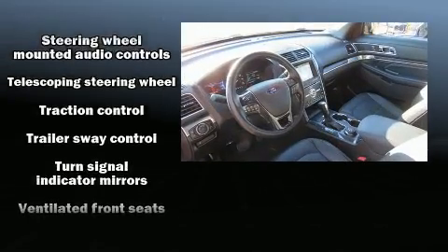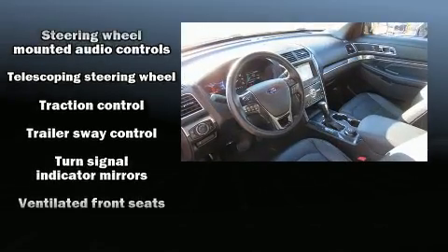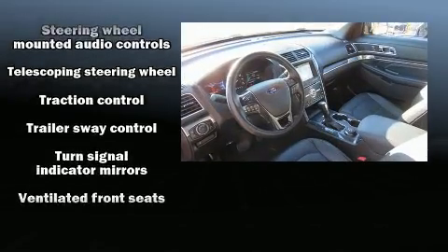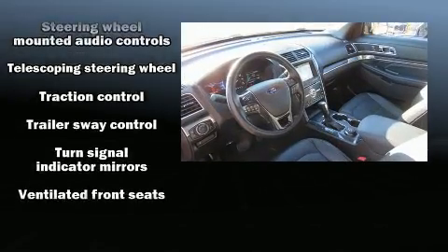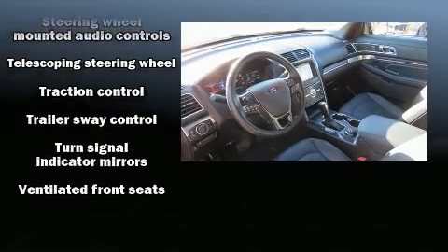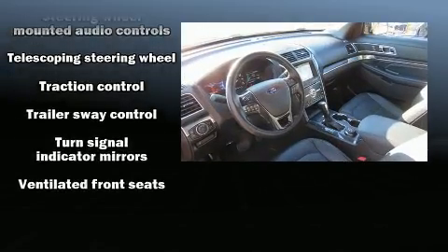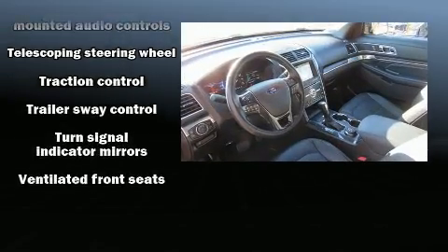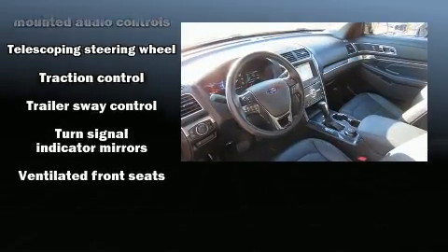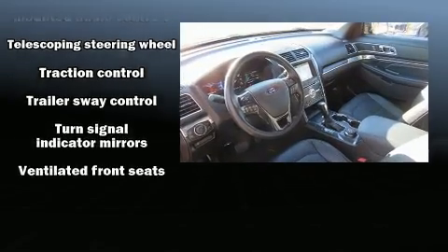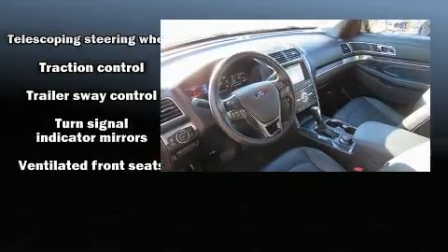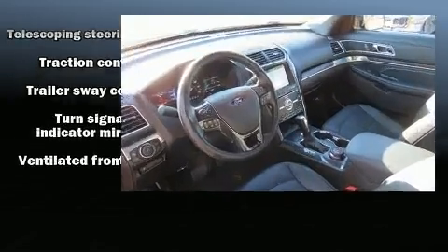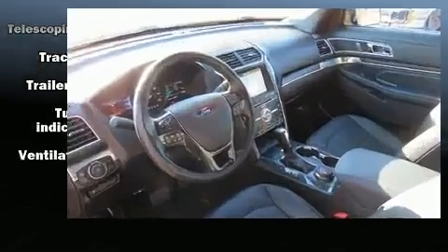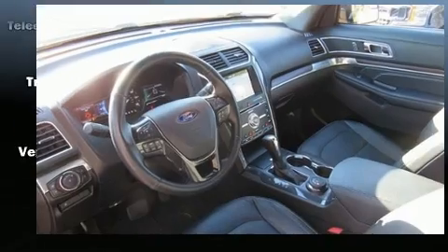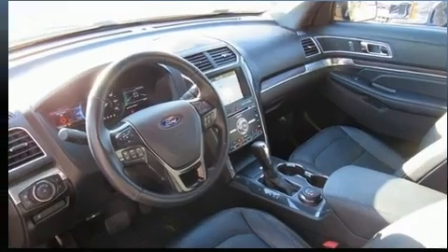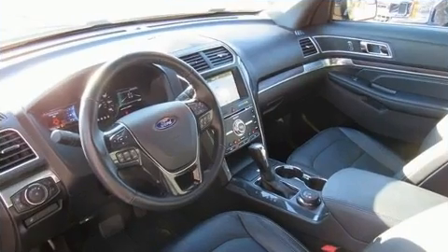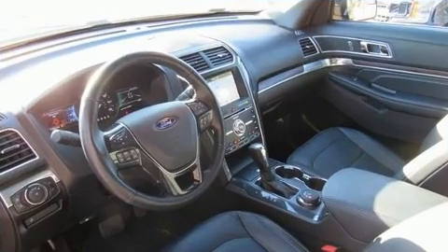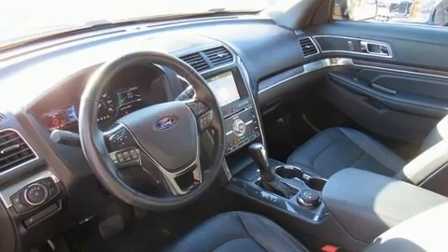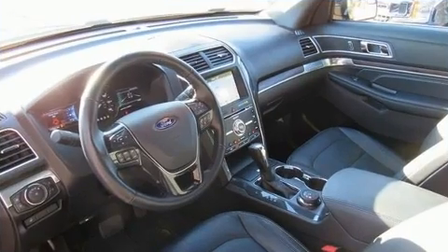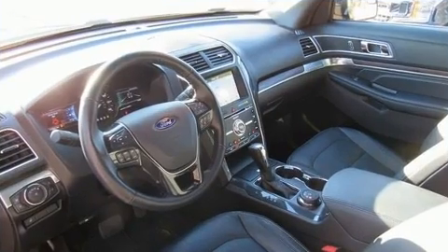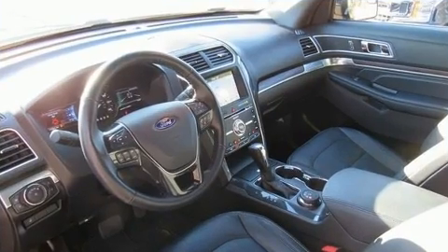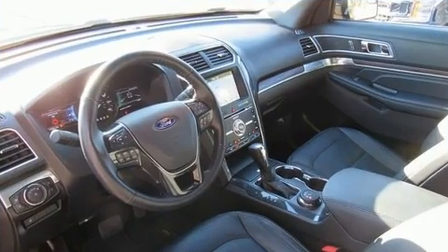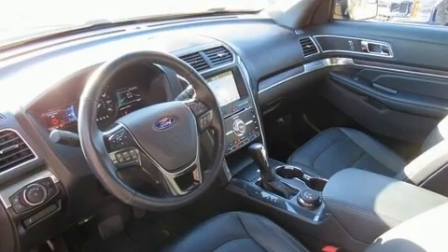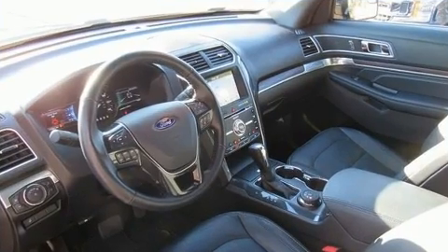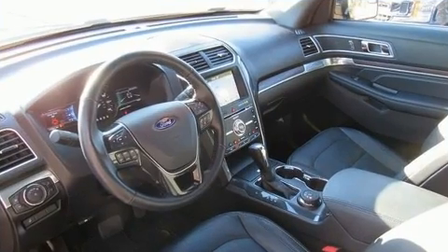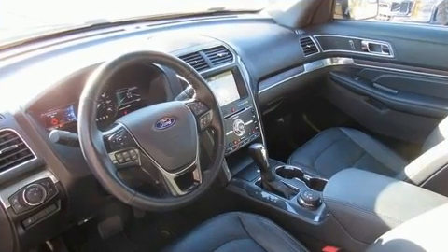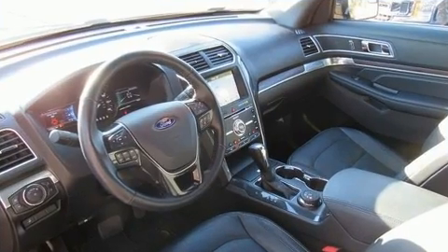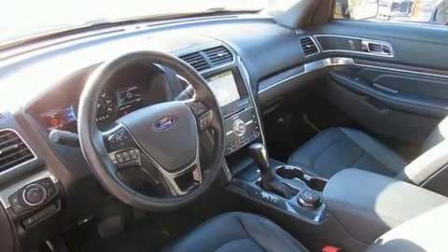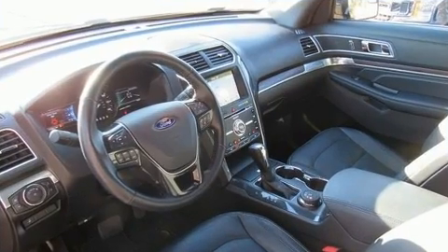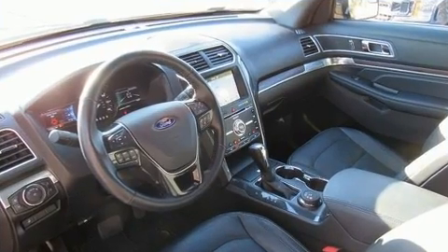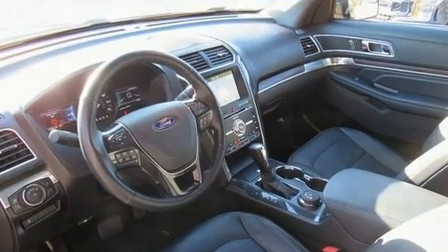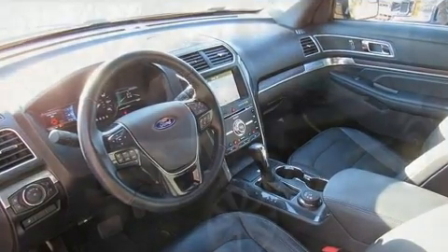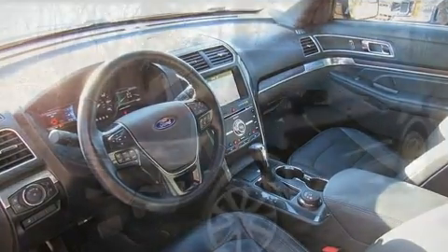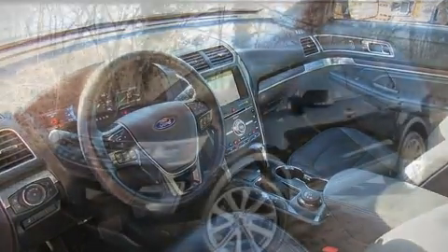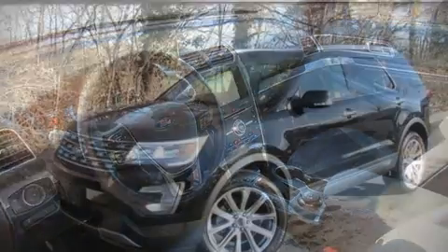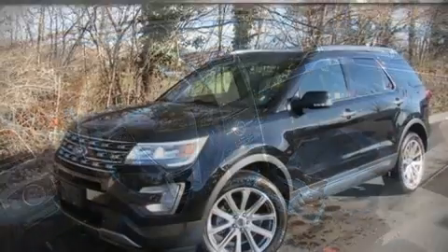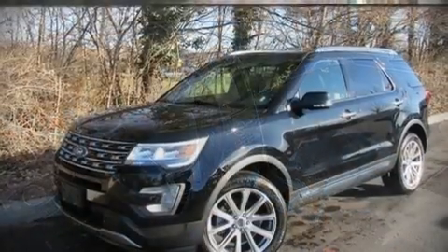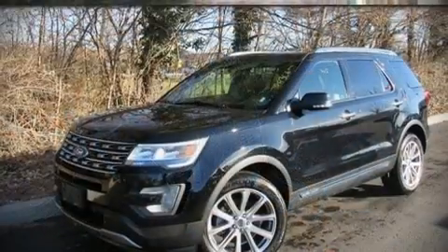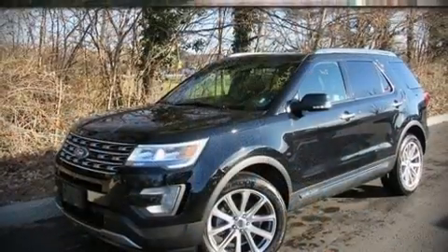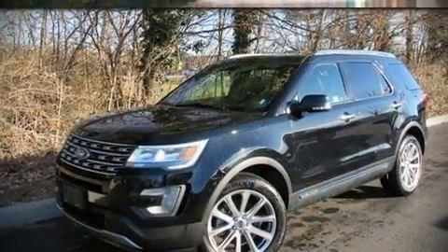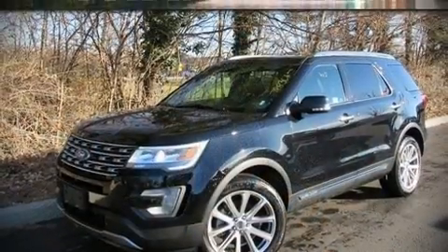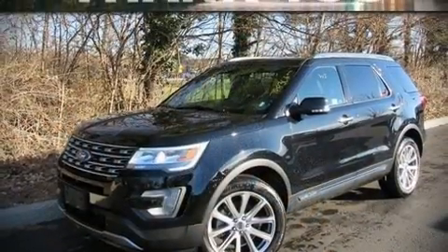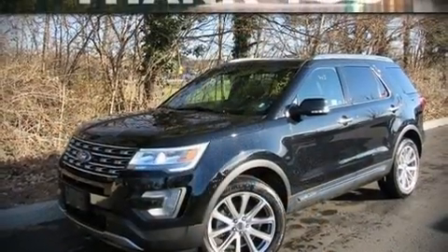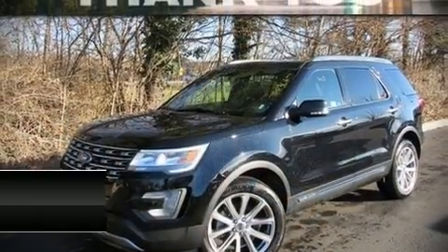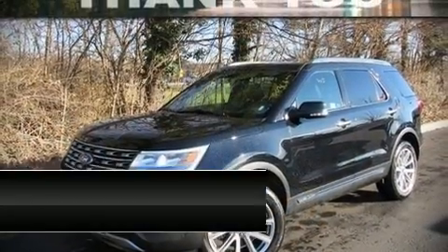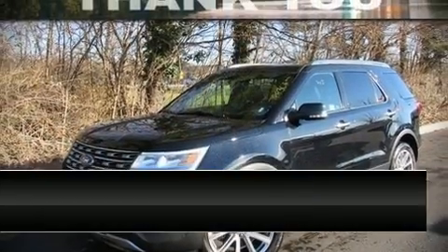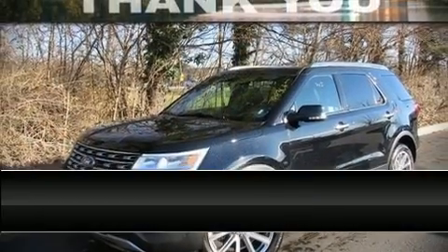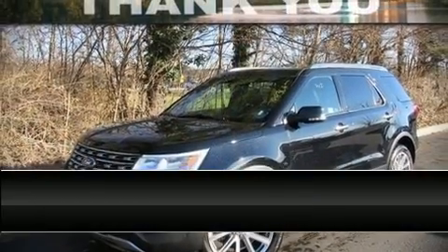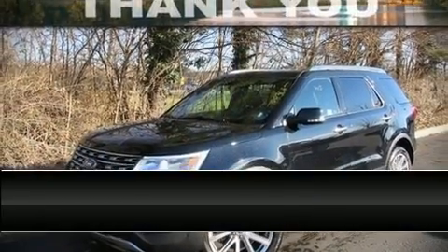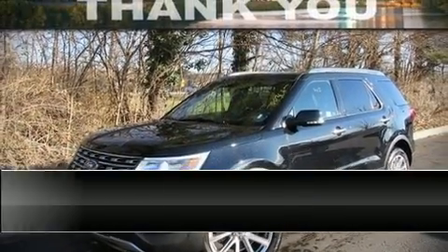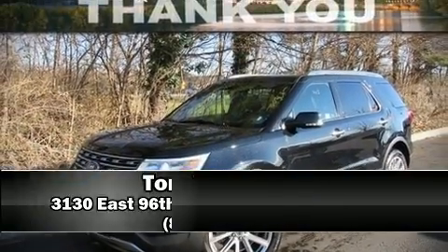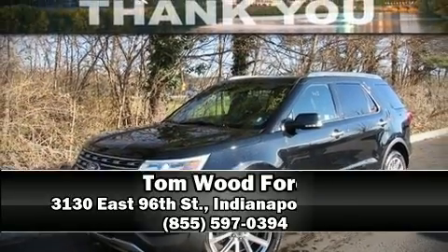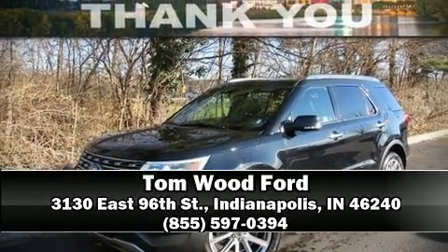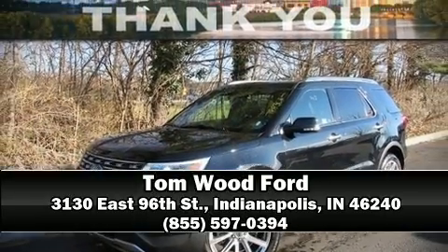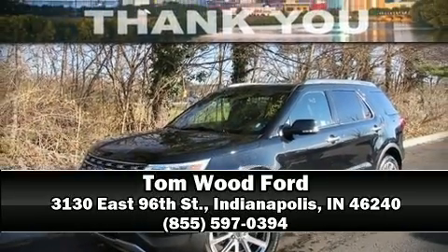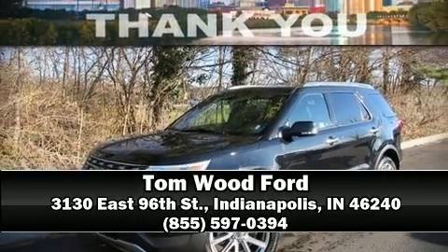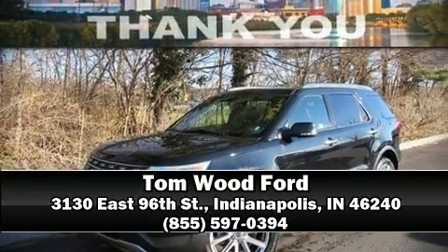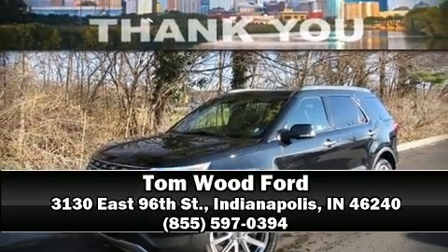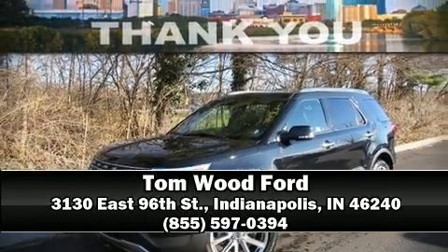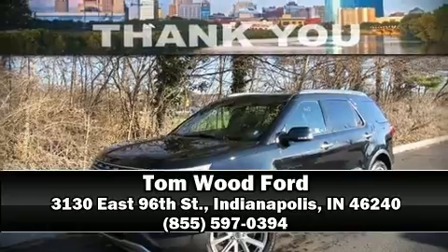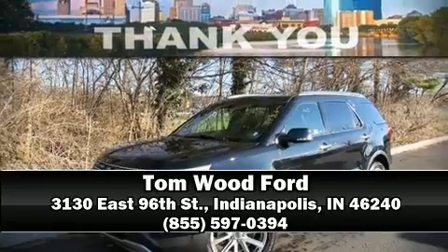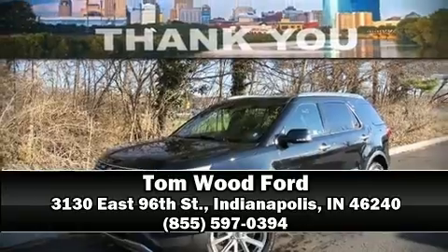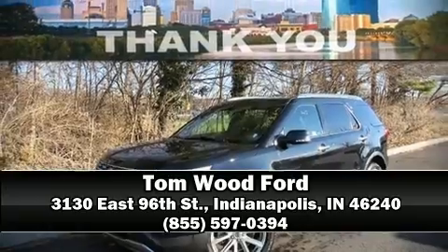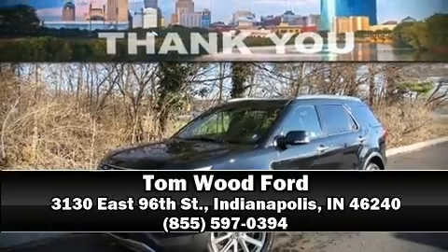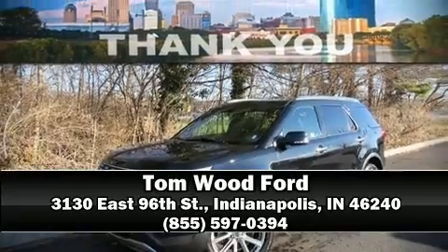With electronic stability control supplementing mechanical systems, you'll maintain precise command of the roadway. We have a skilled and knowledgeable sales staff with many years of experience satisfying our customers' needs. We are here to help you.